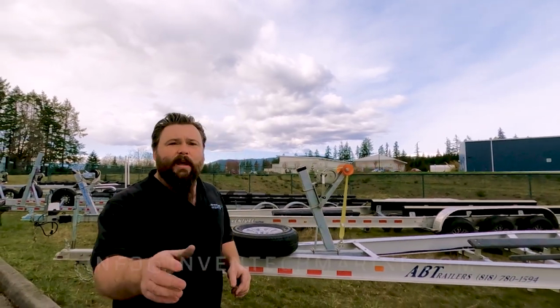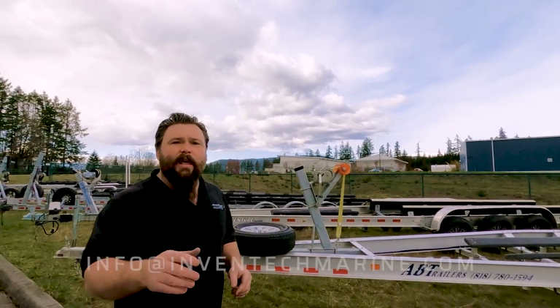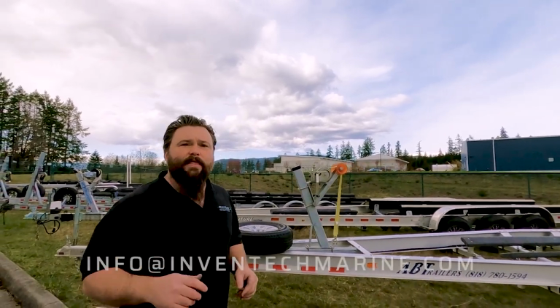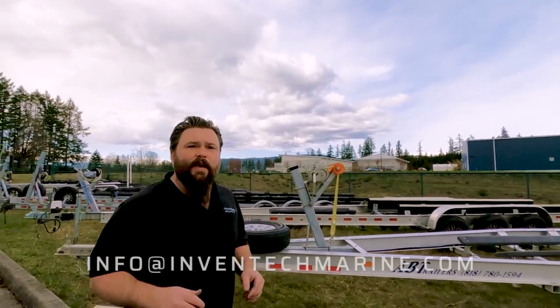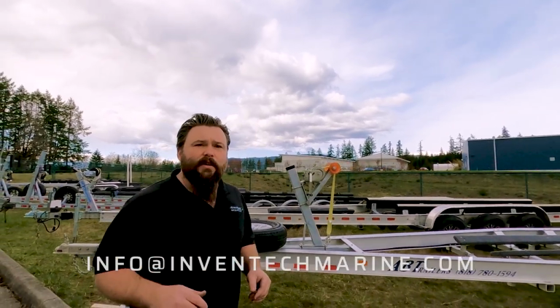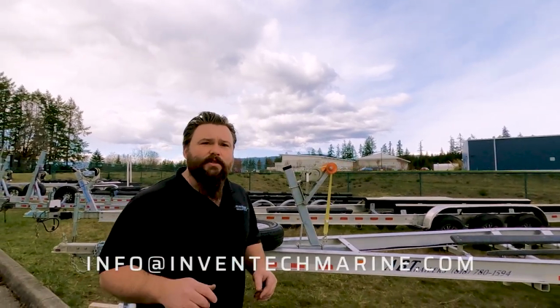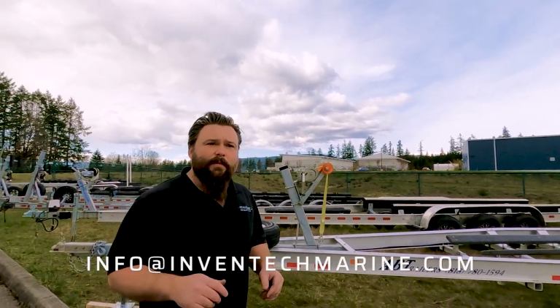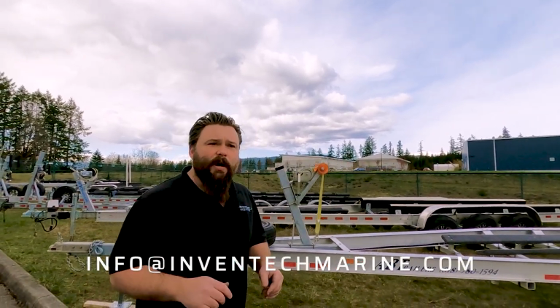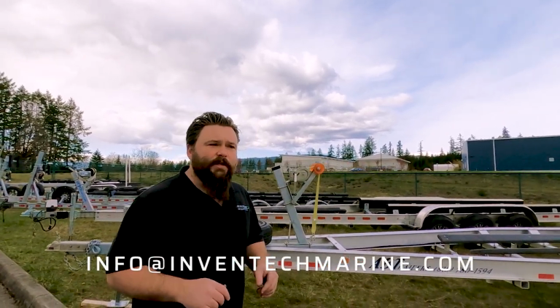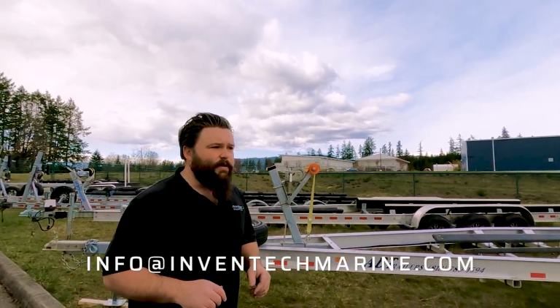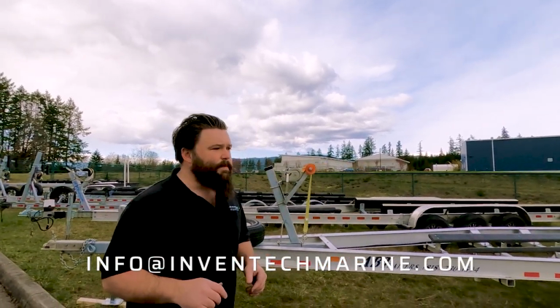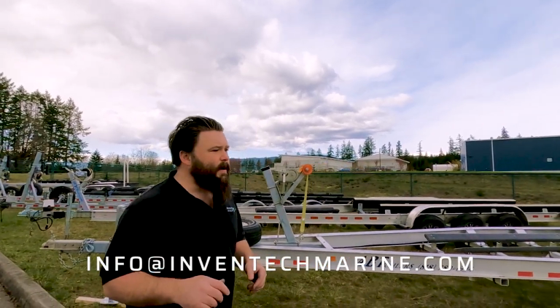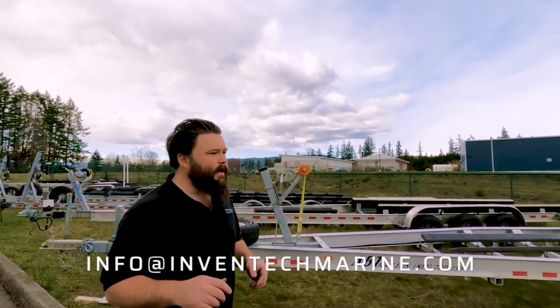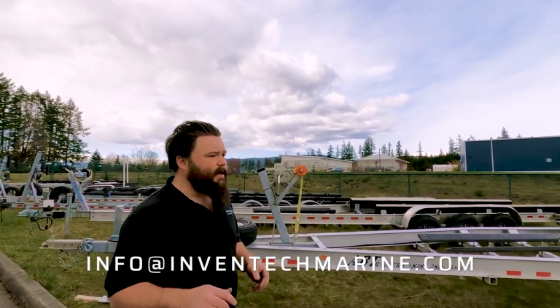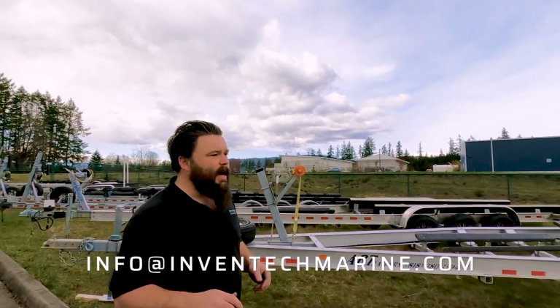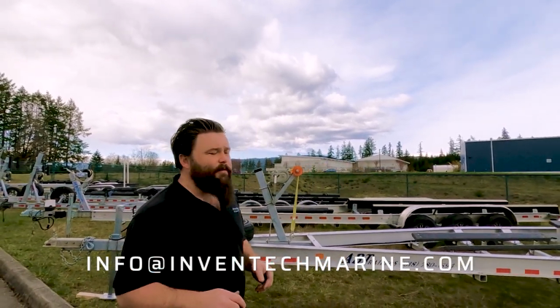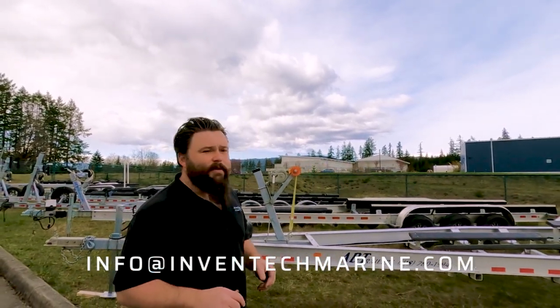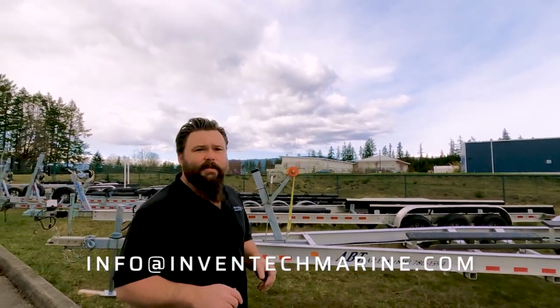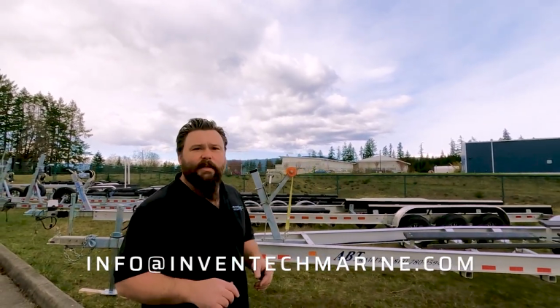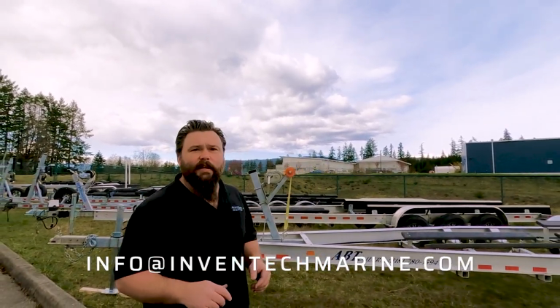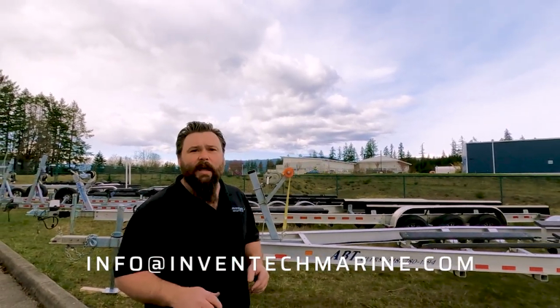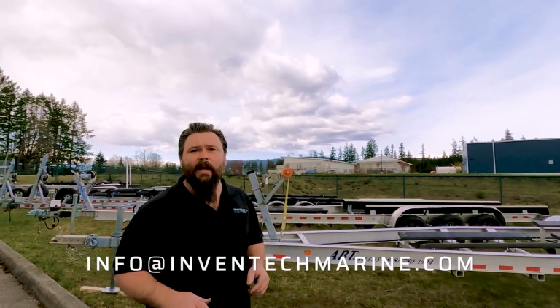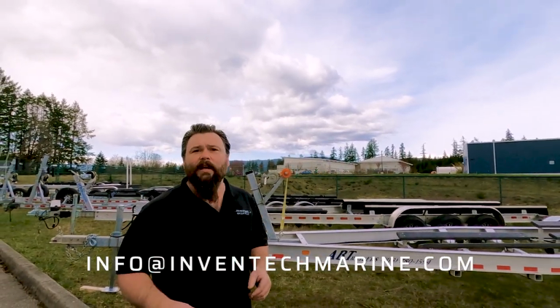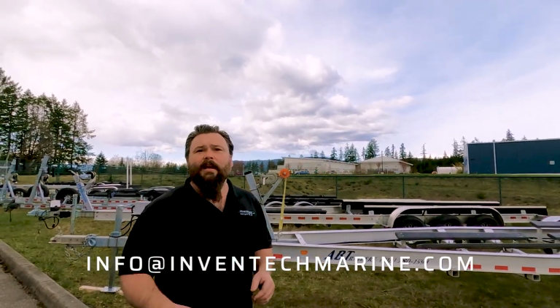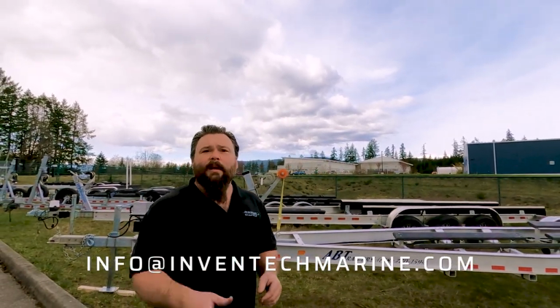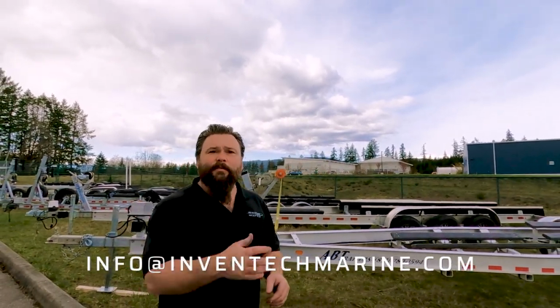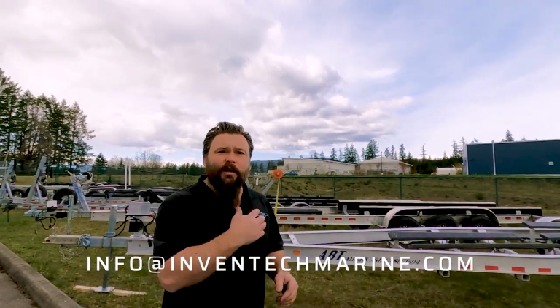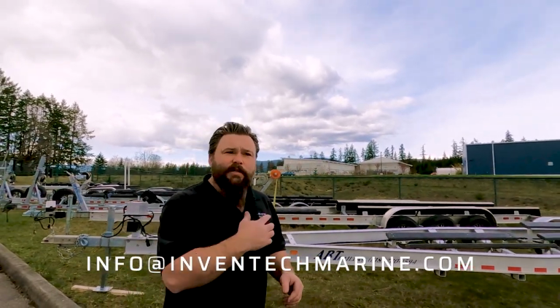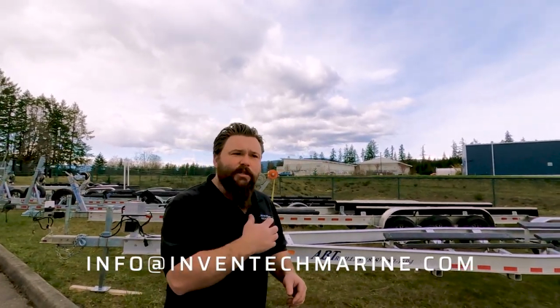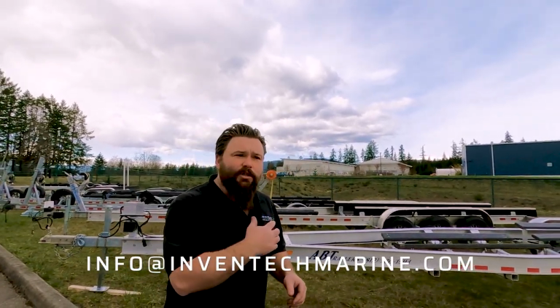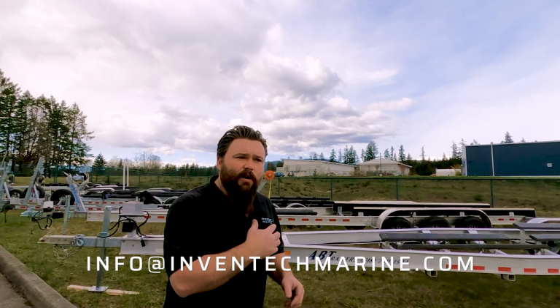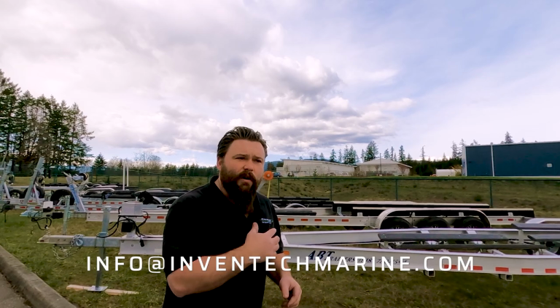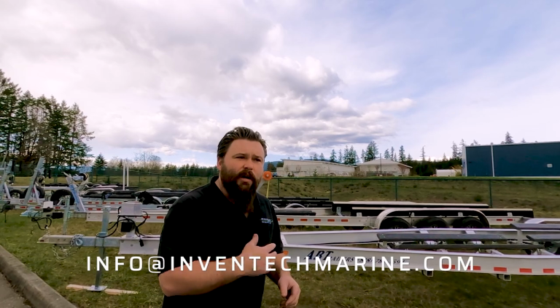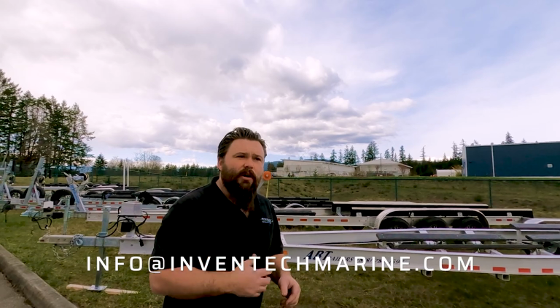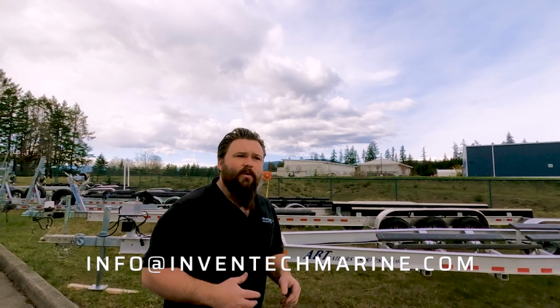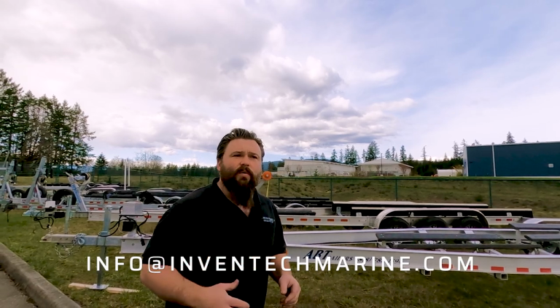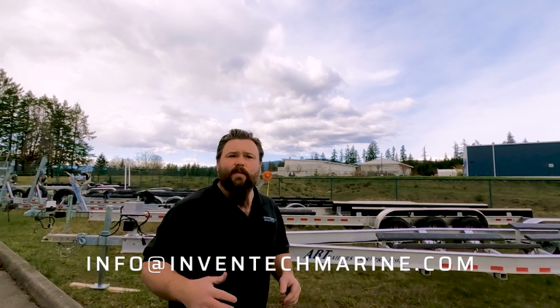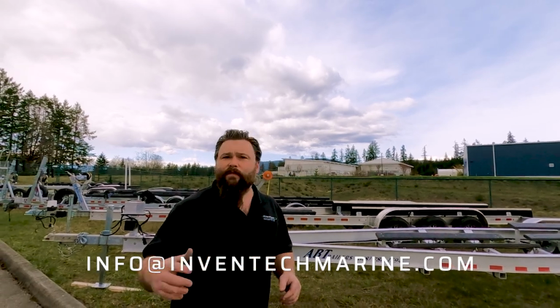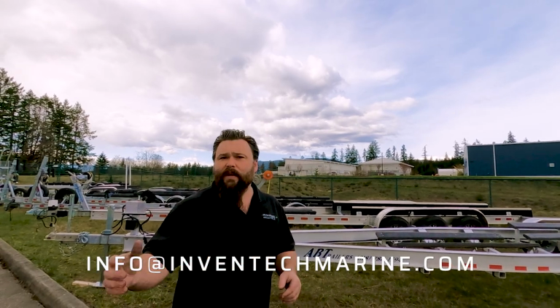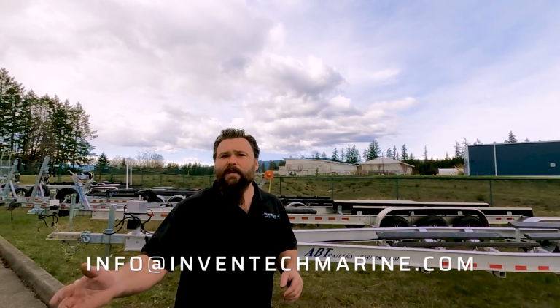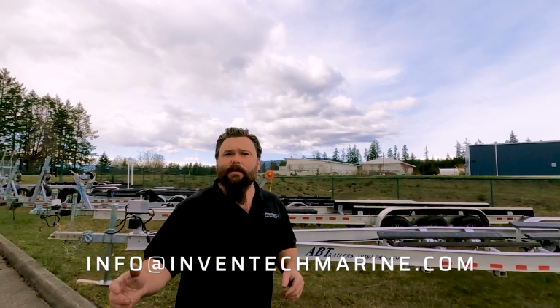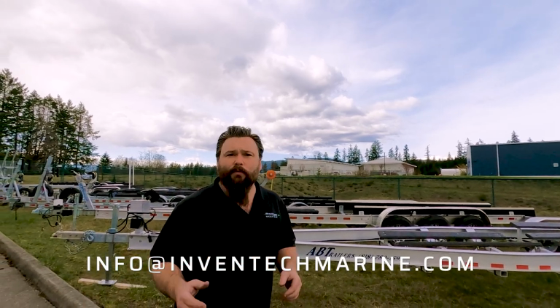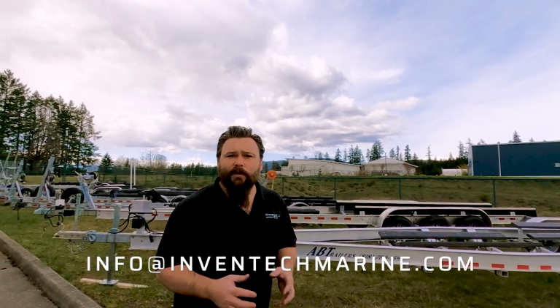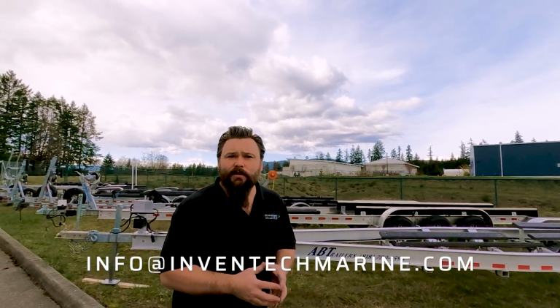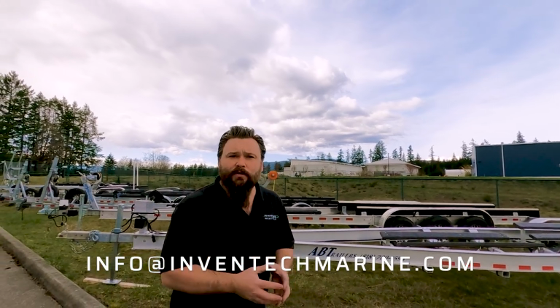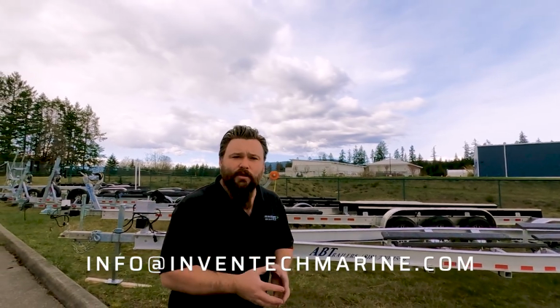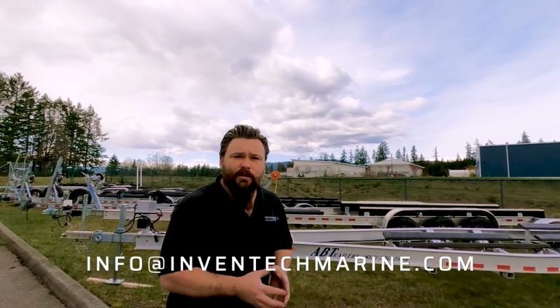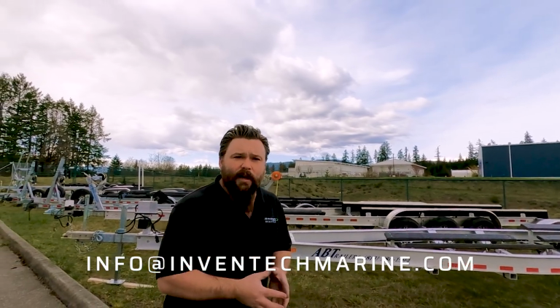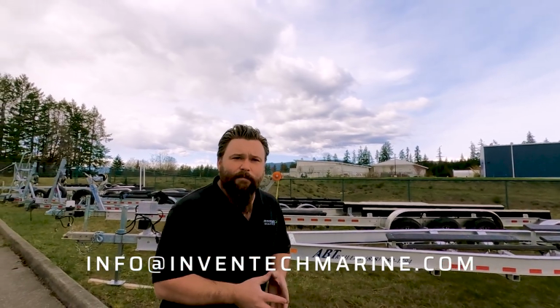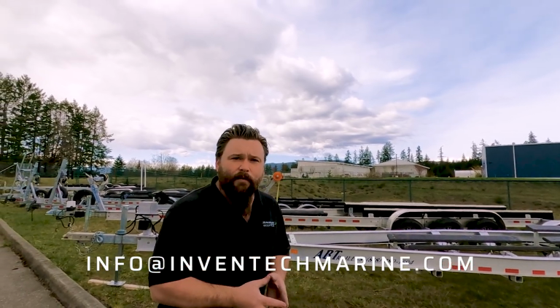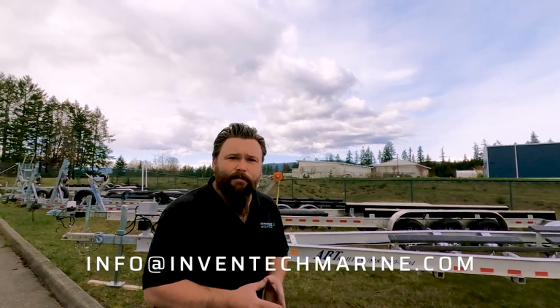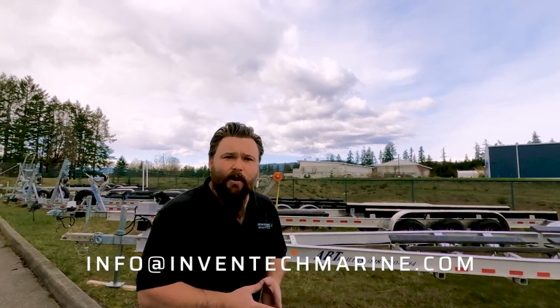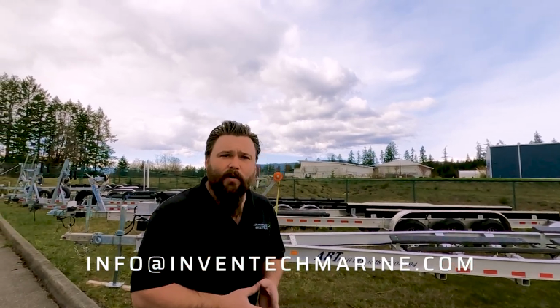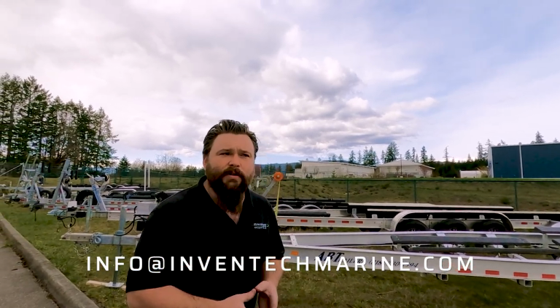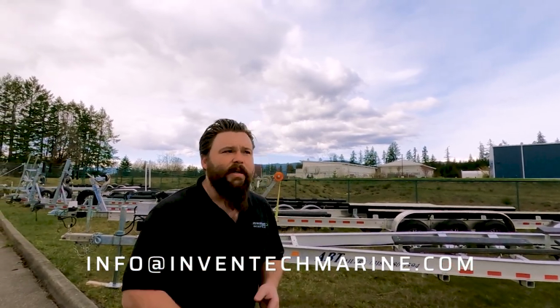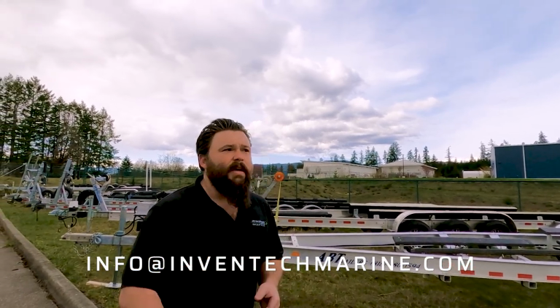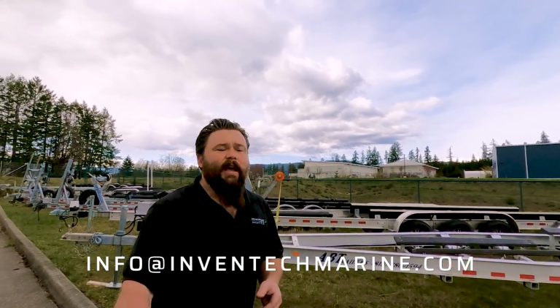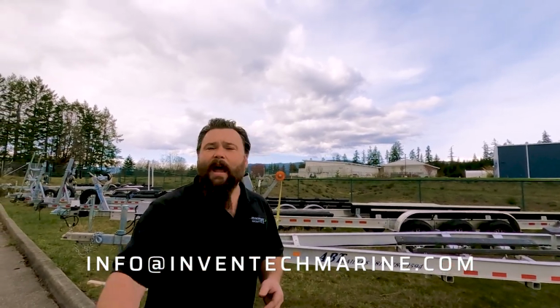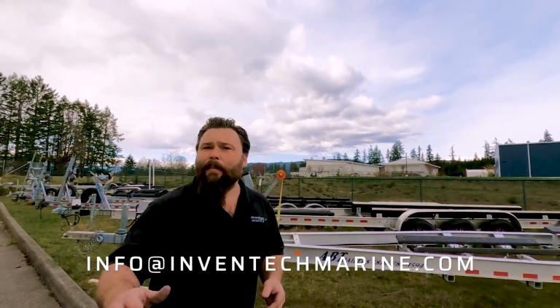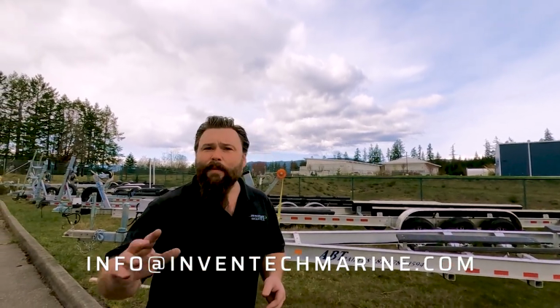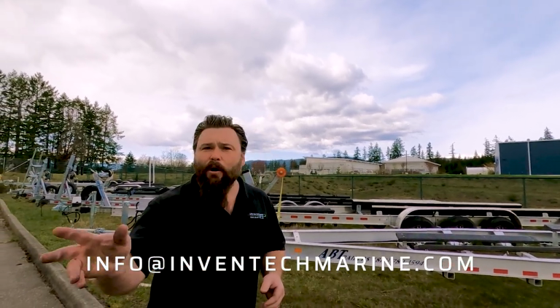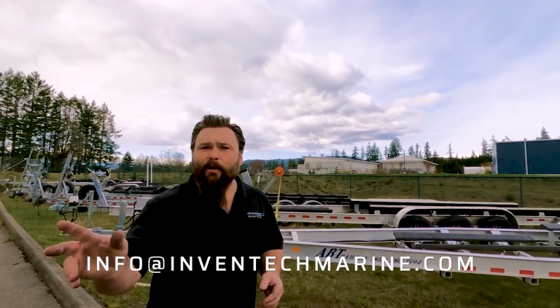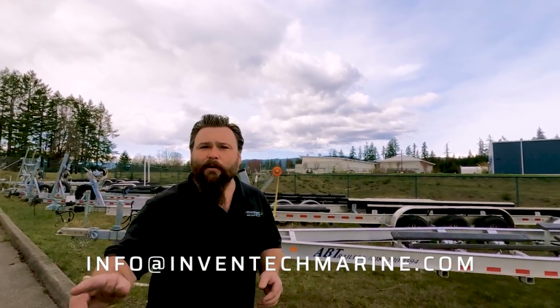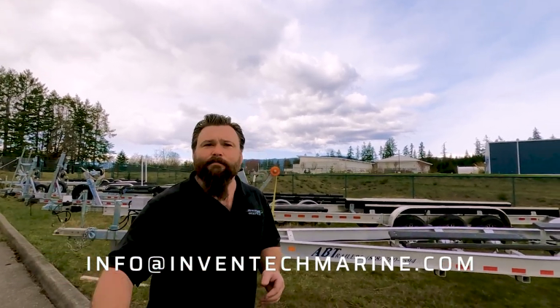Thank you so much for spending time with us today. I'm Jensen Charnell with Inventech Marine Solutions, Life-Proof Boats. Happy Boating!